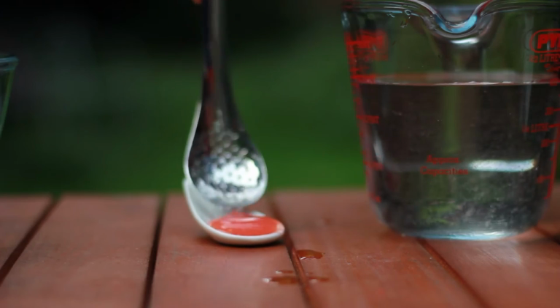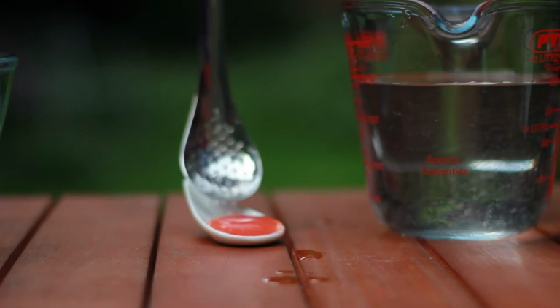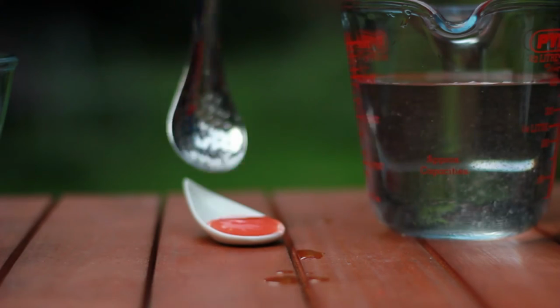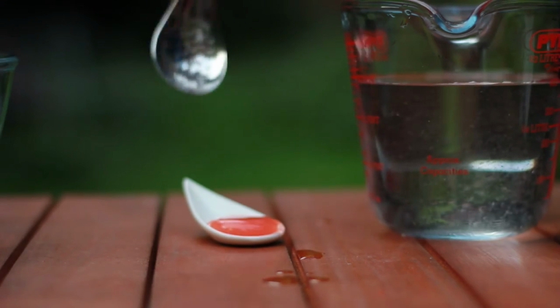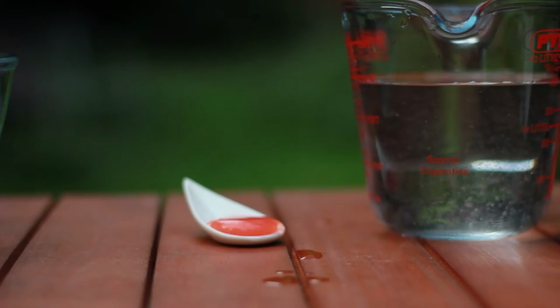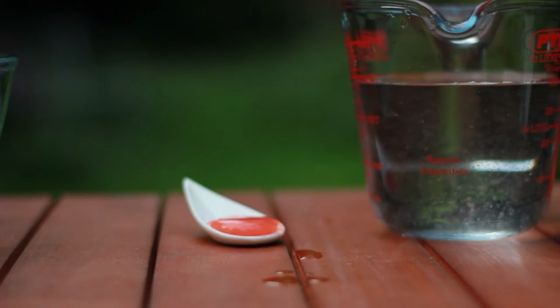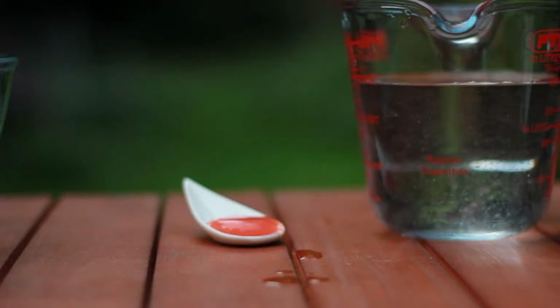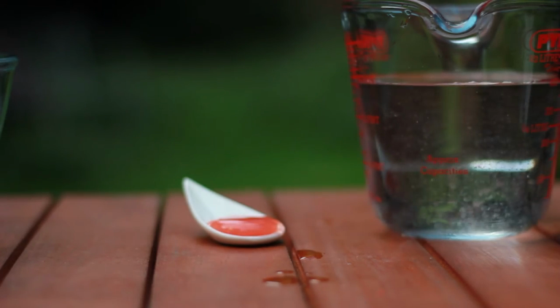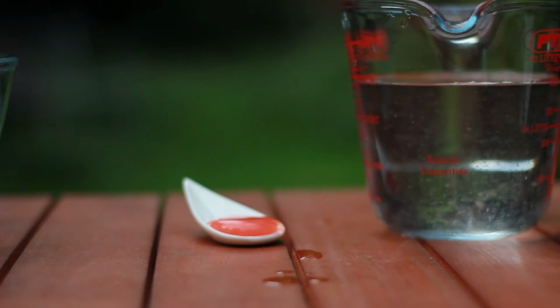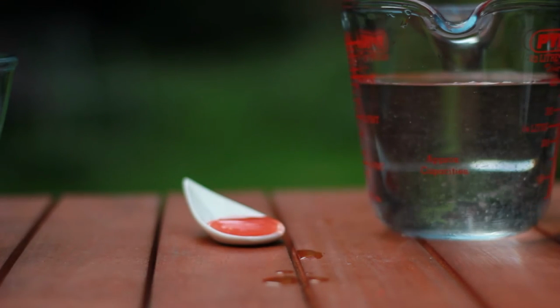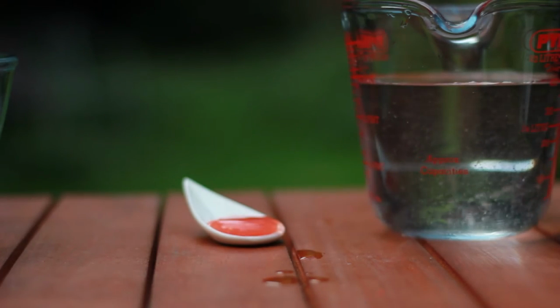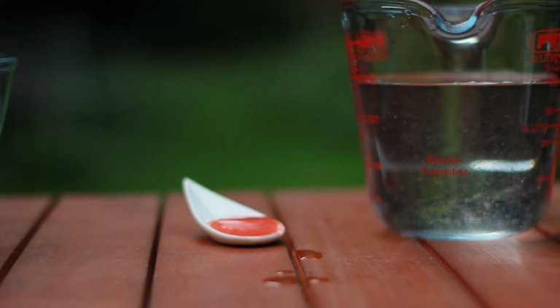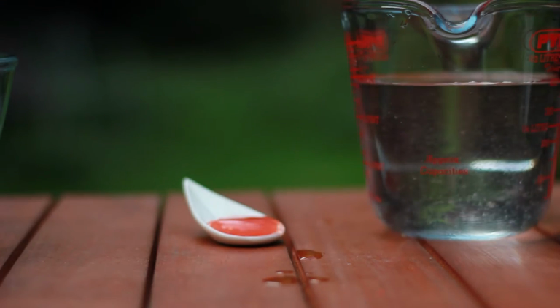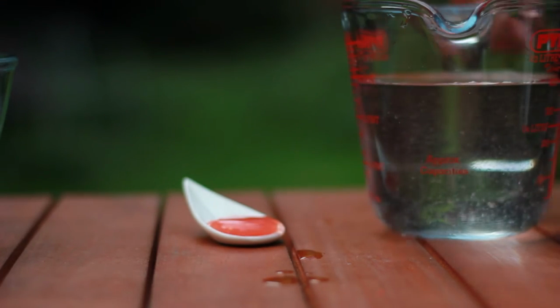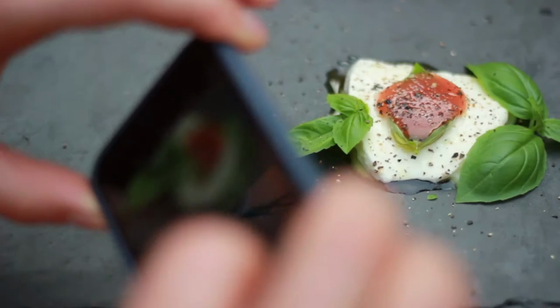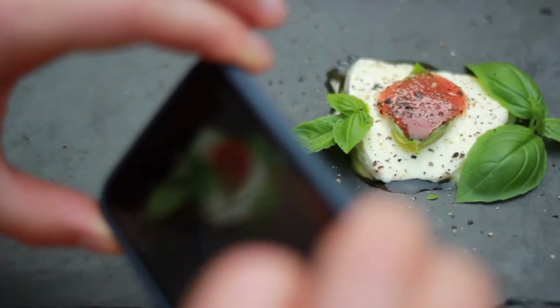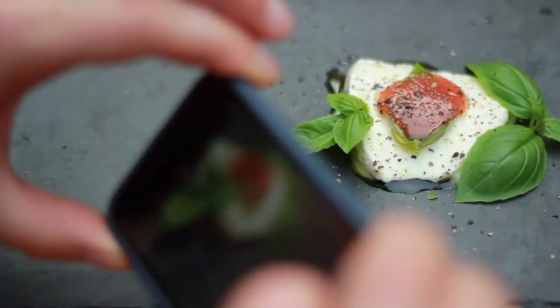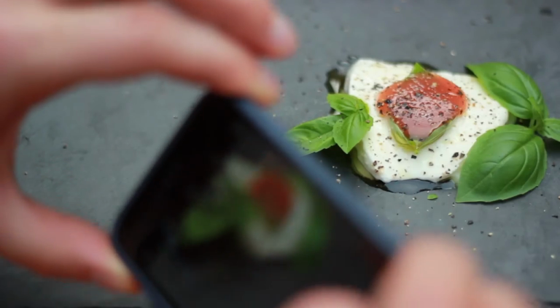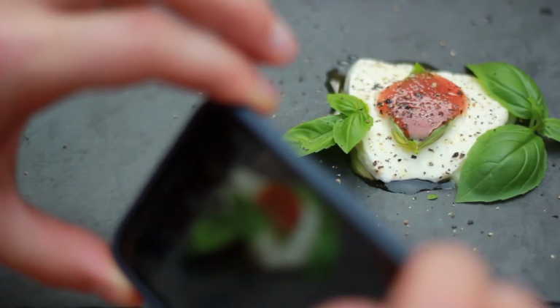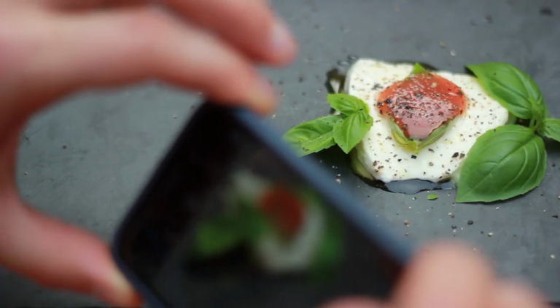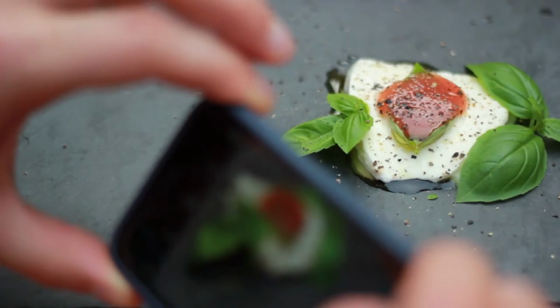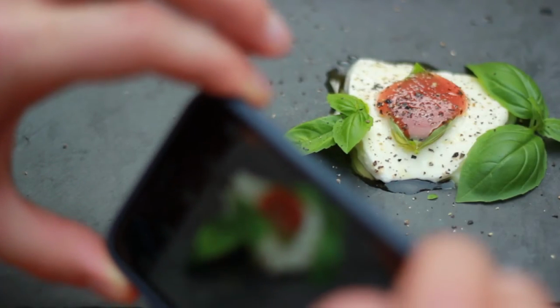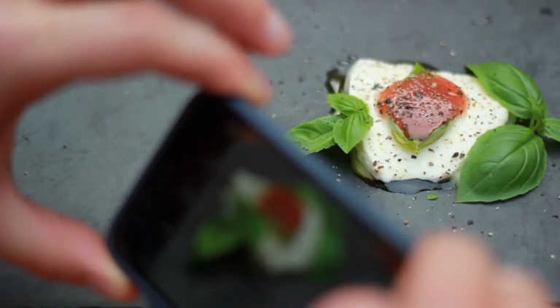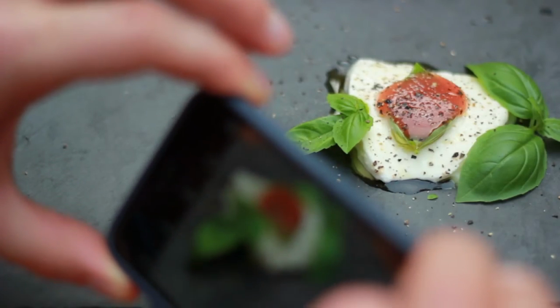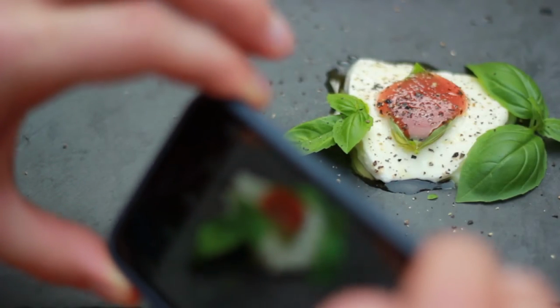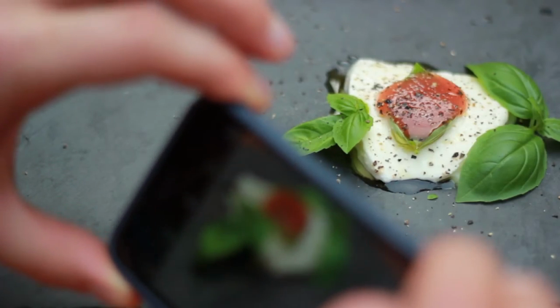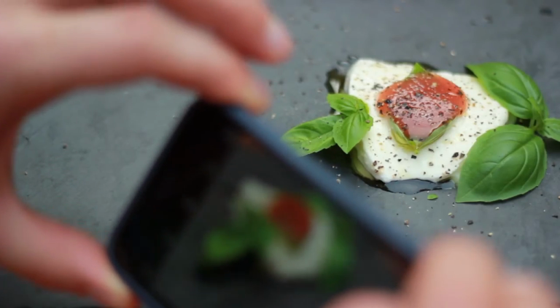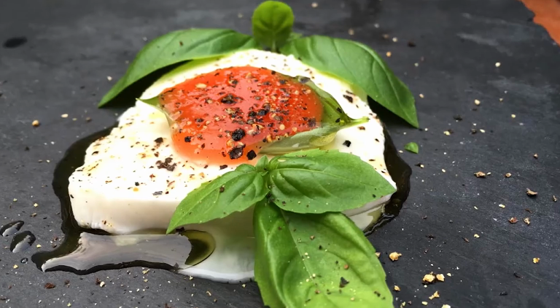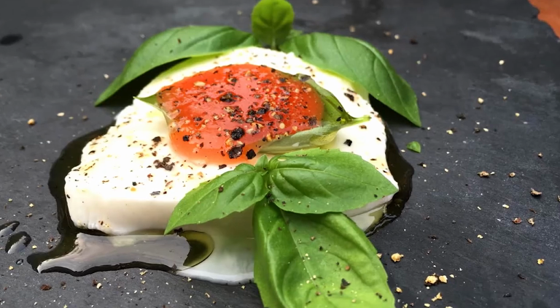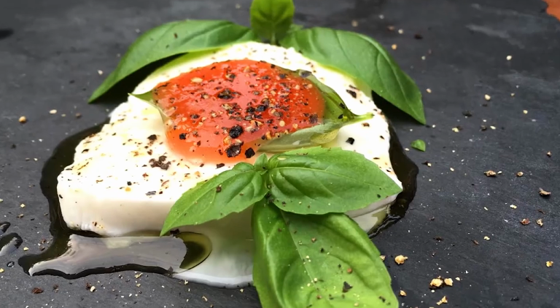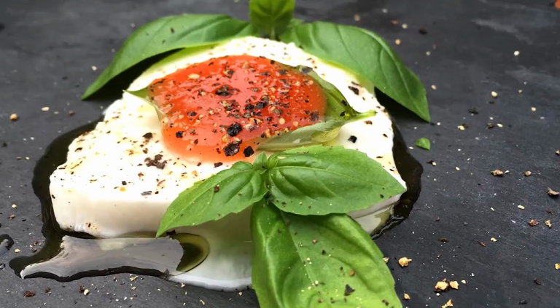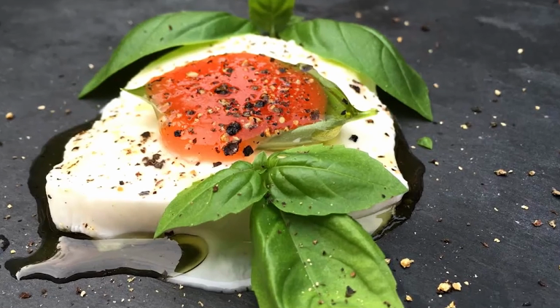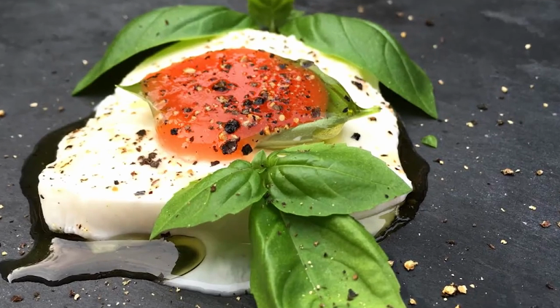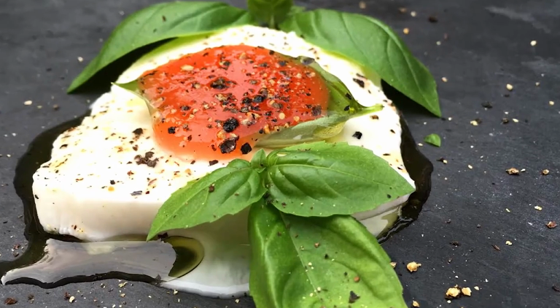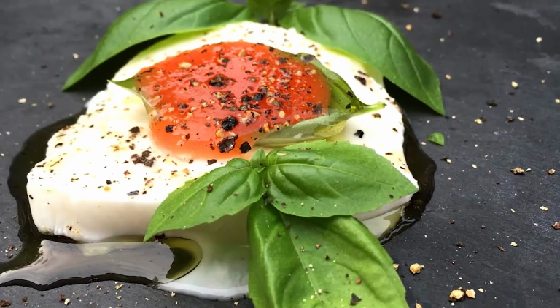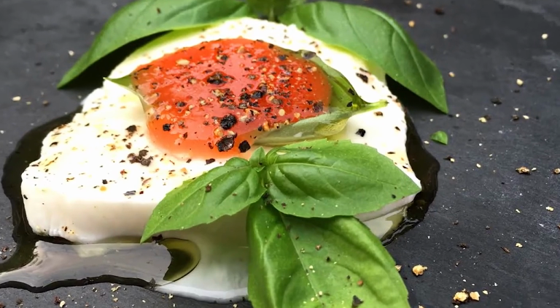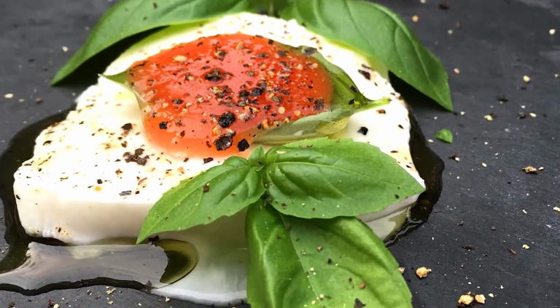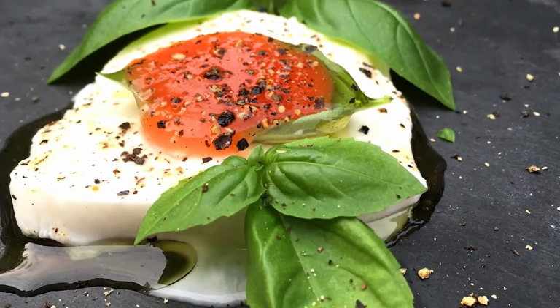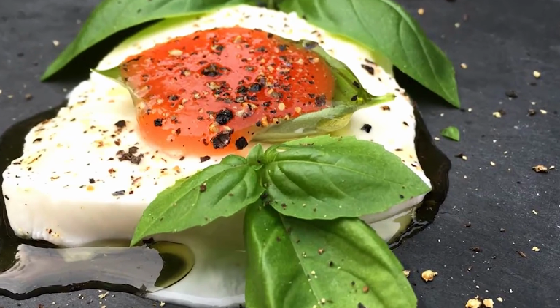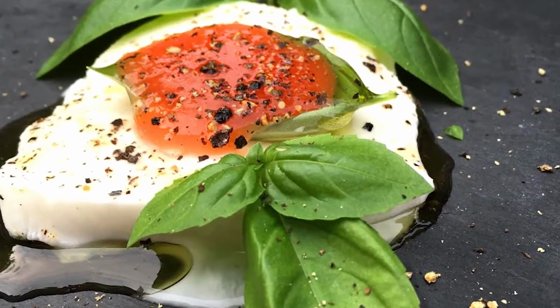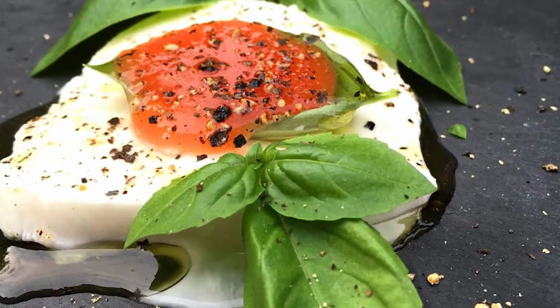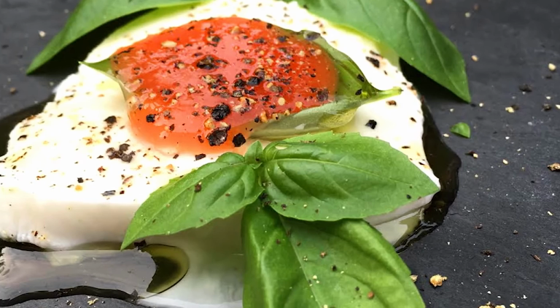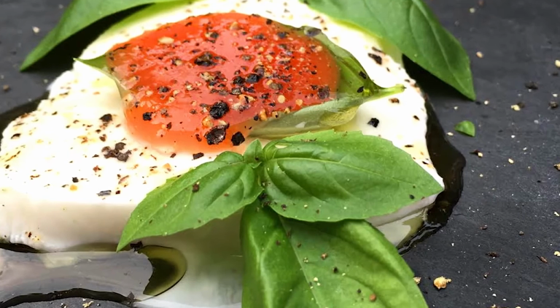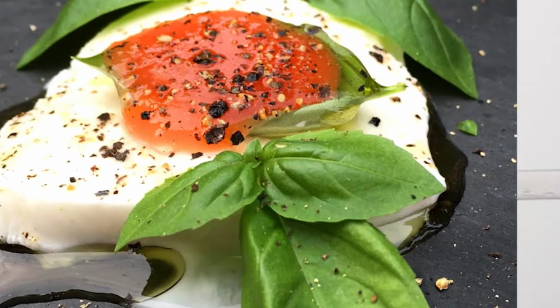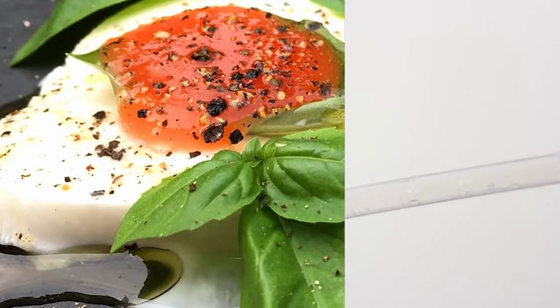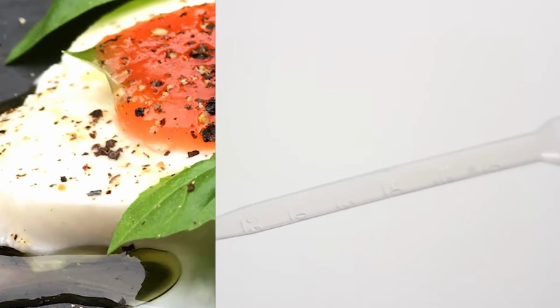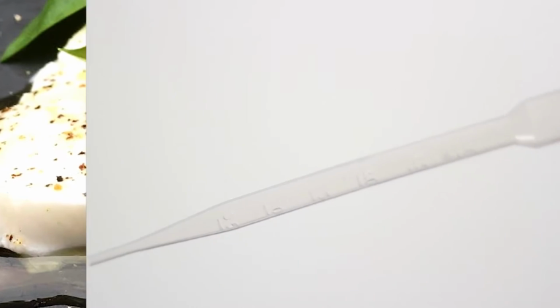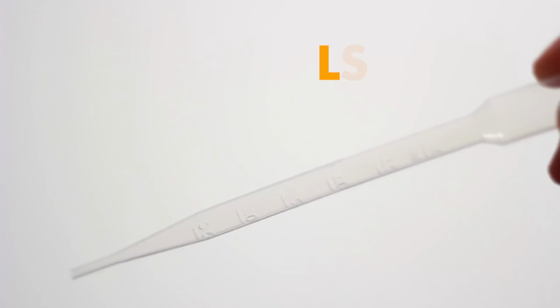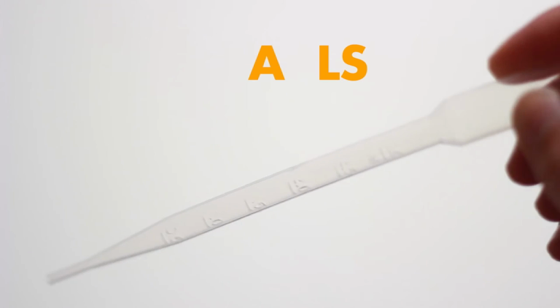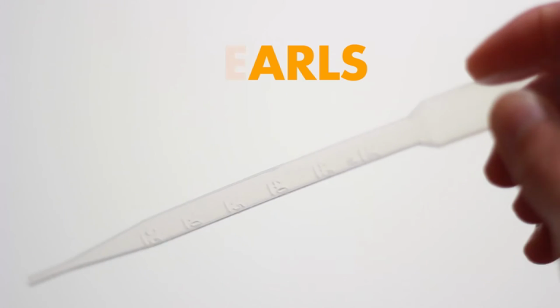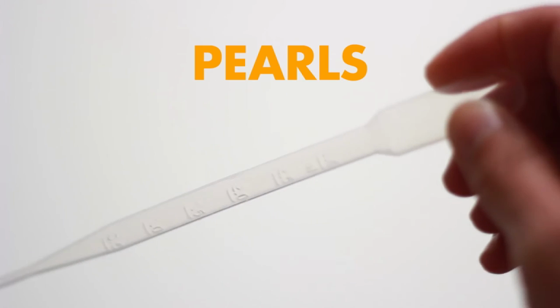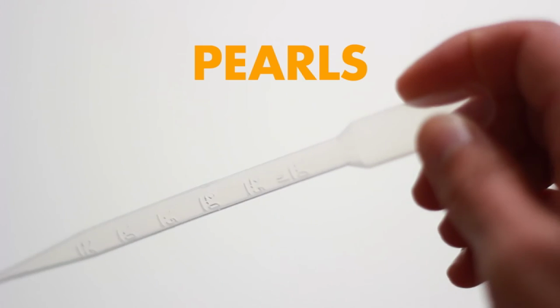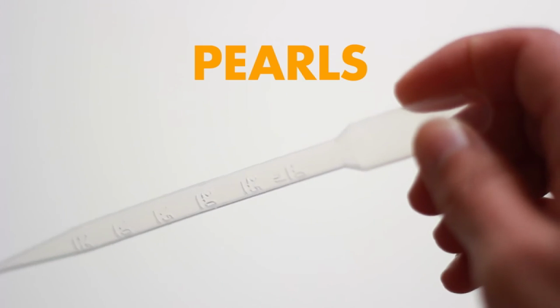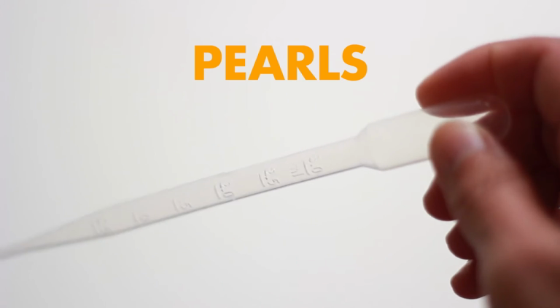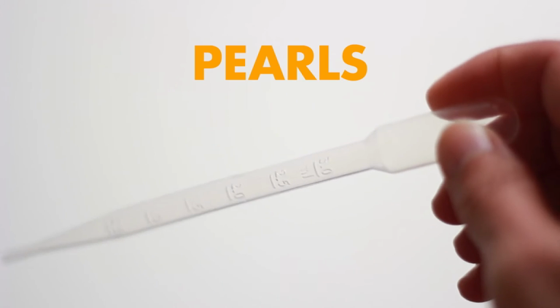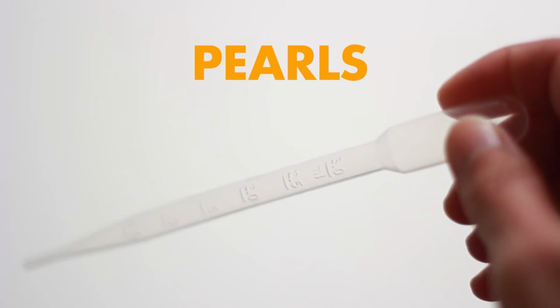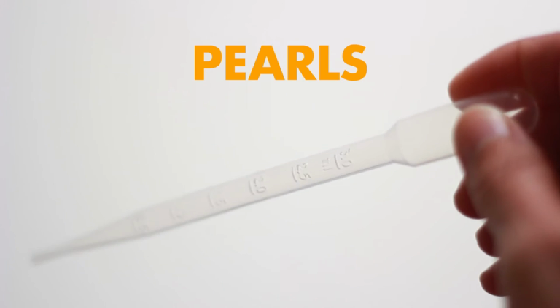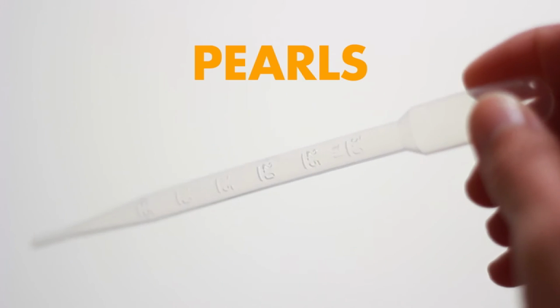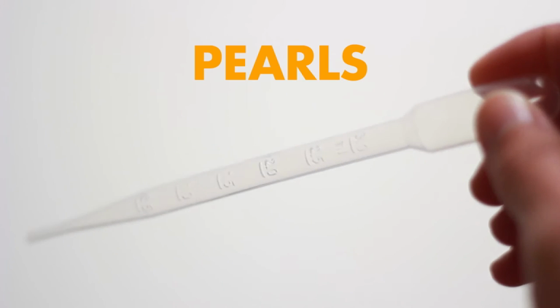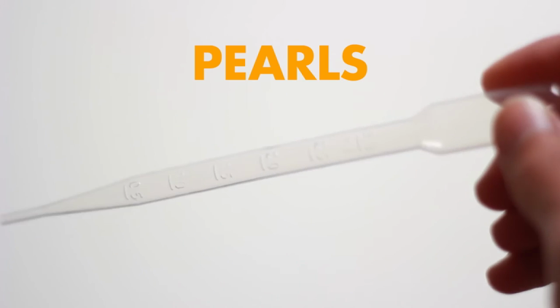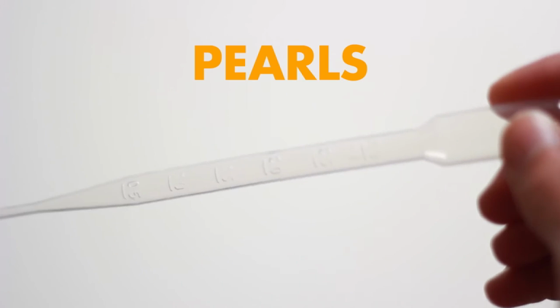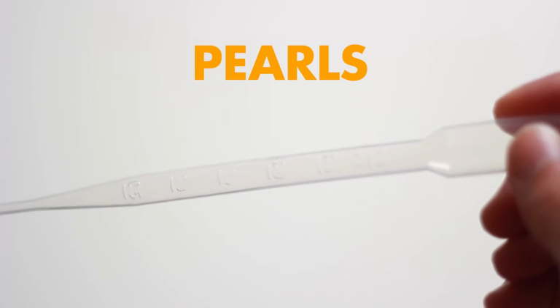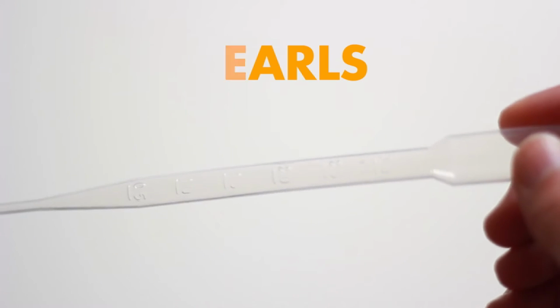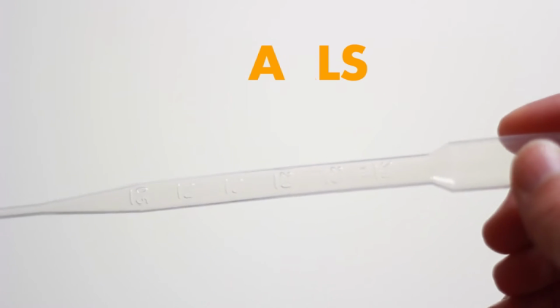Perfect summer treat with mozzarella and basil. Now let's try the tiny little pearl. We will need a pipette.